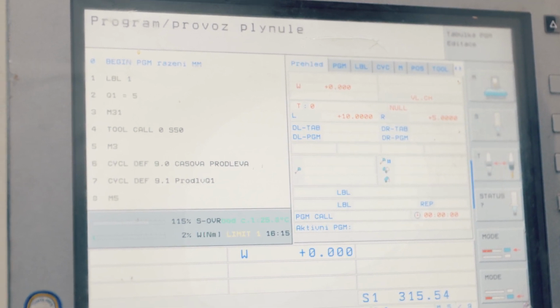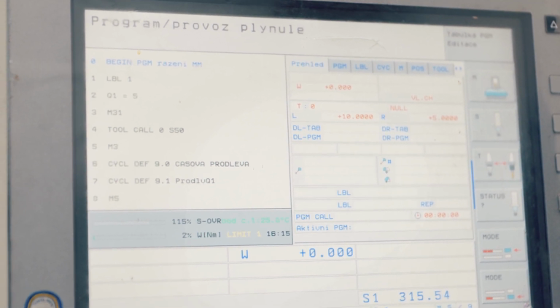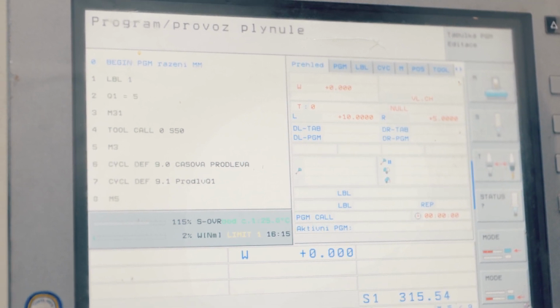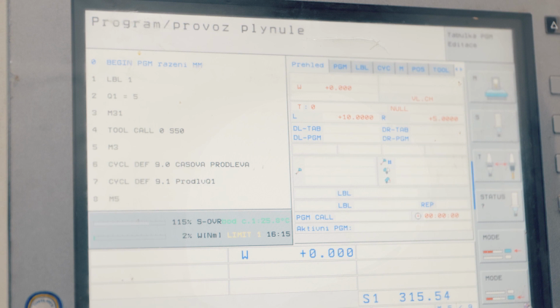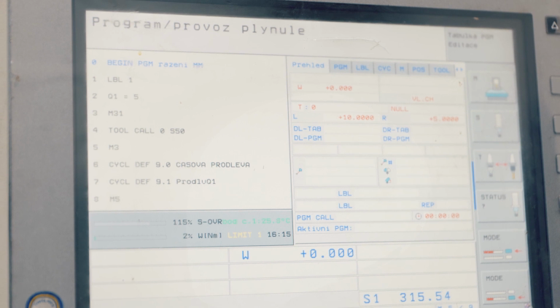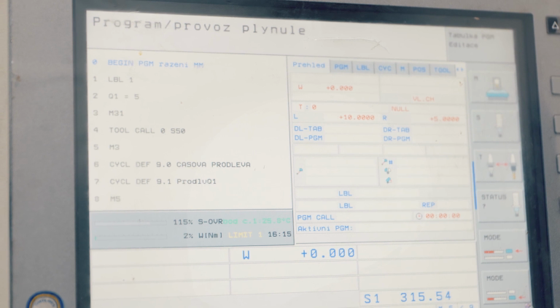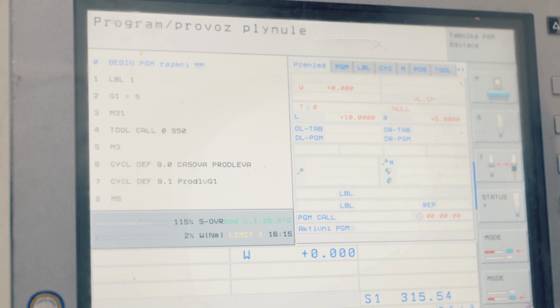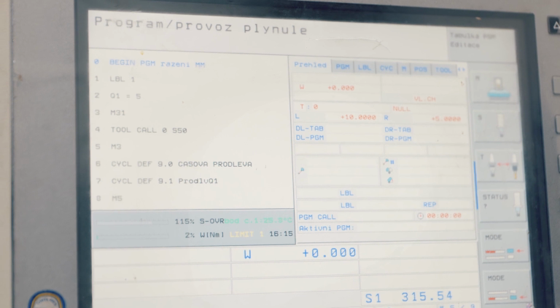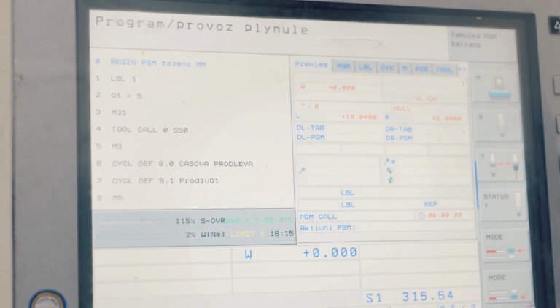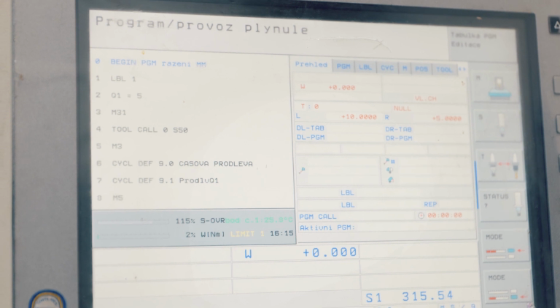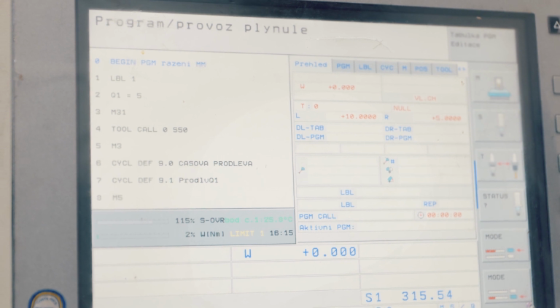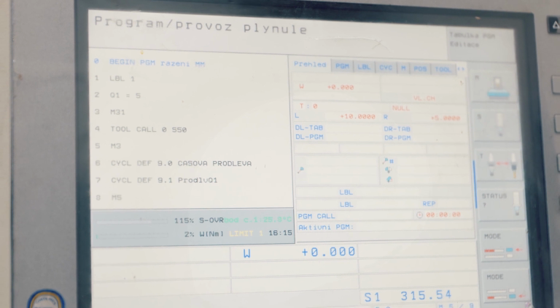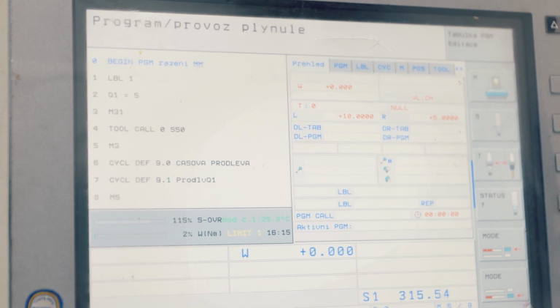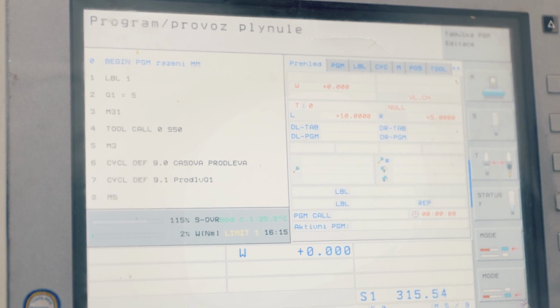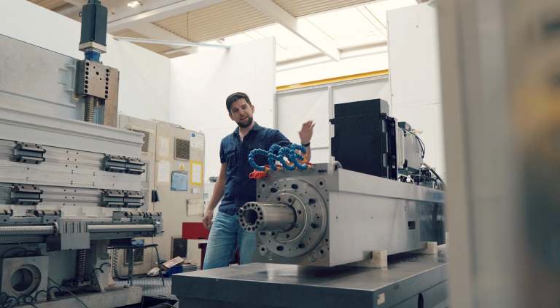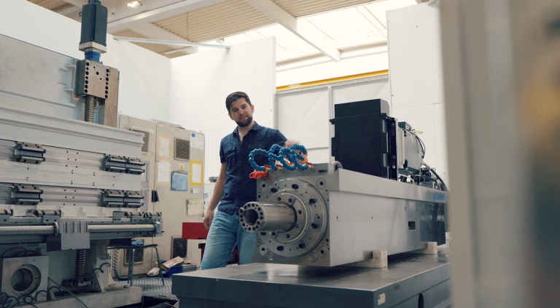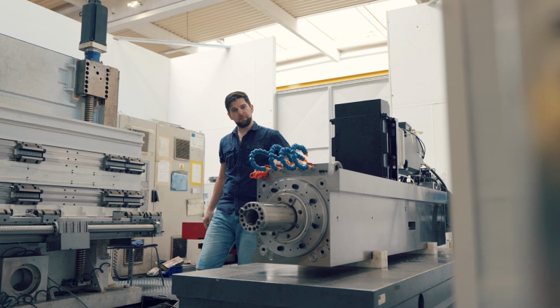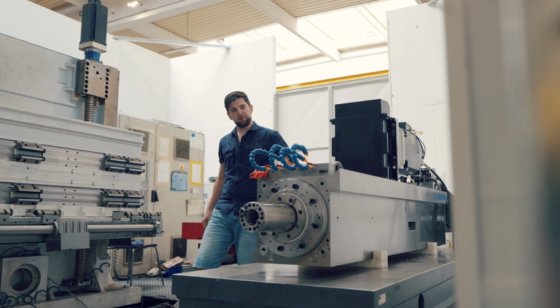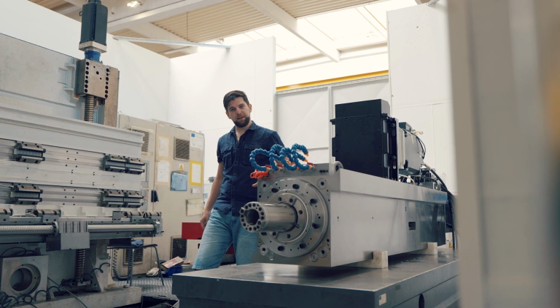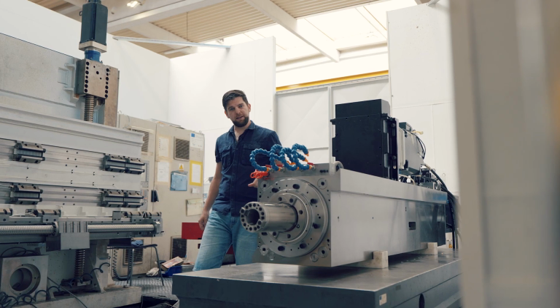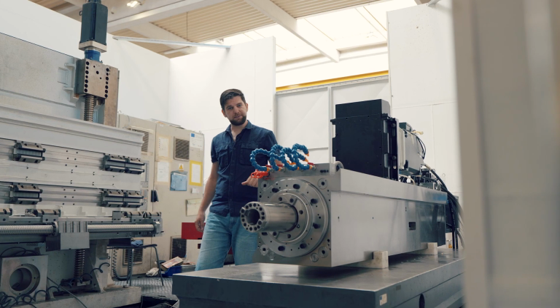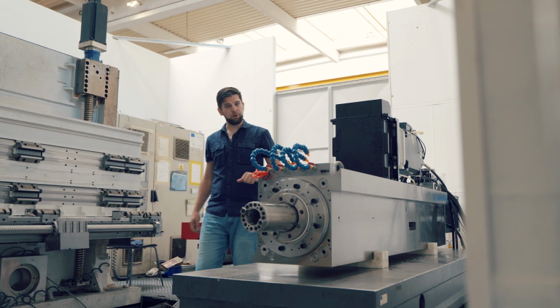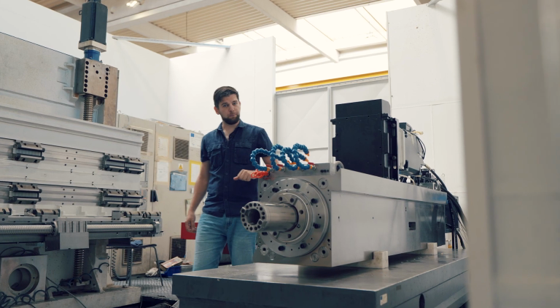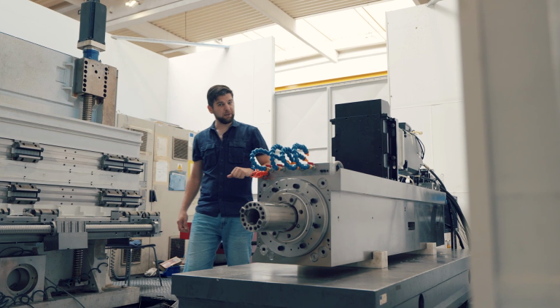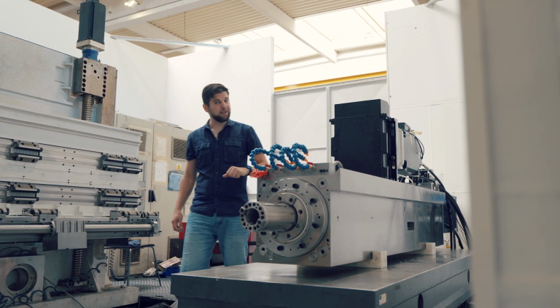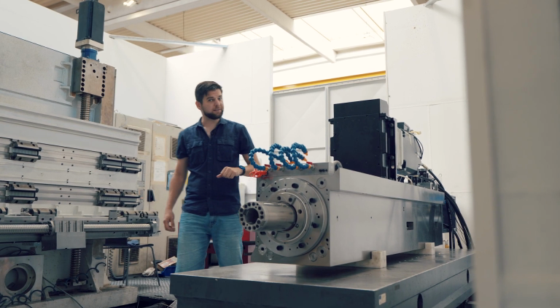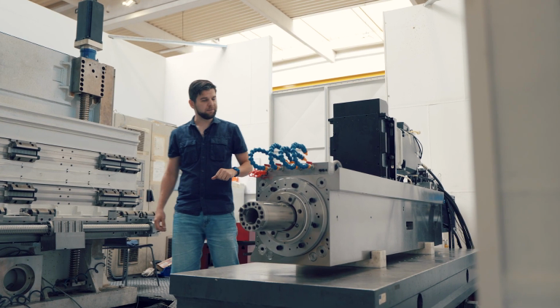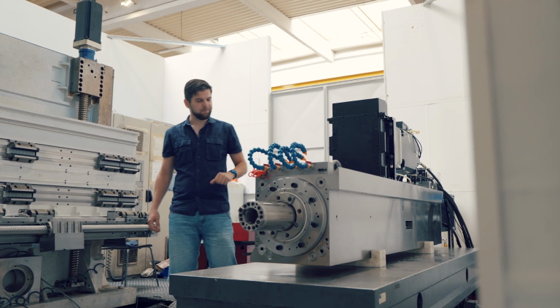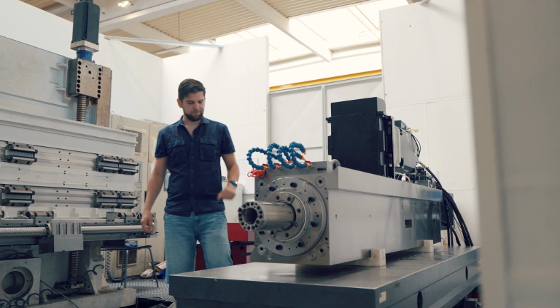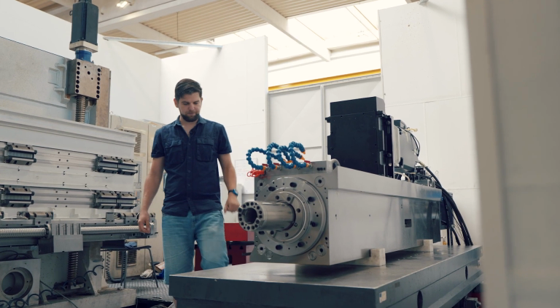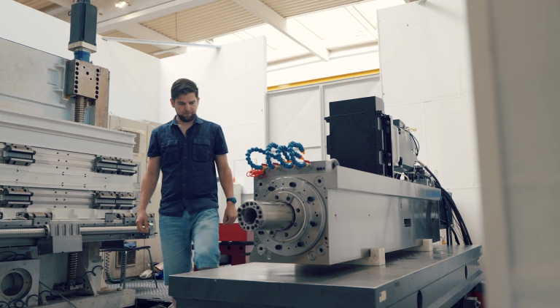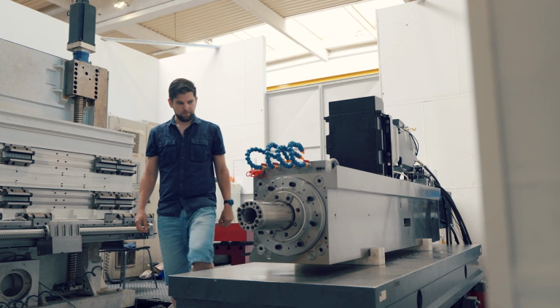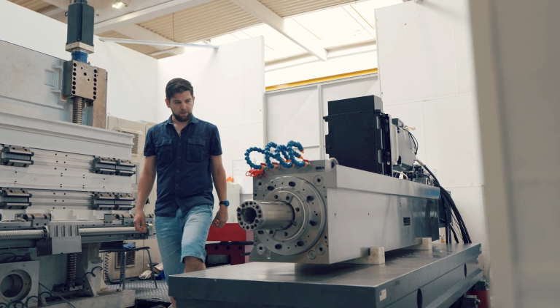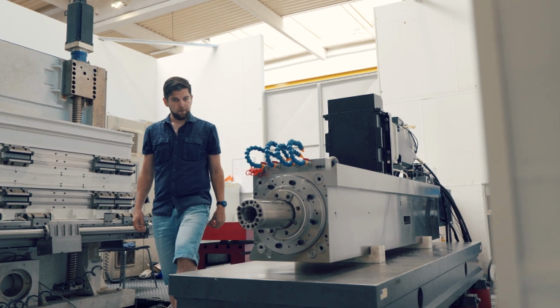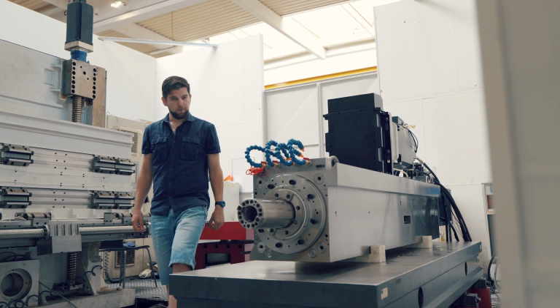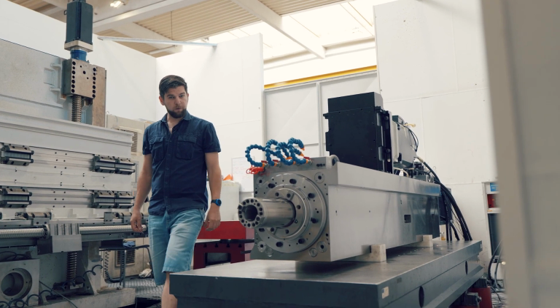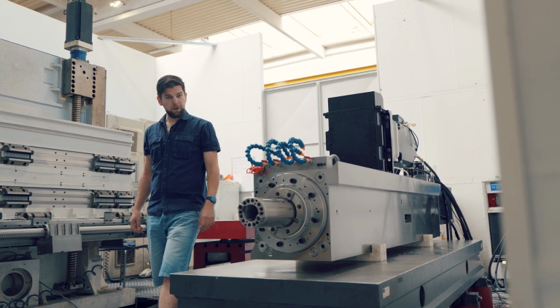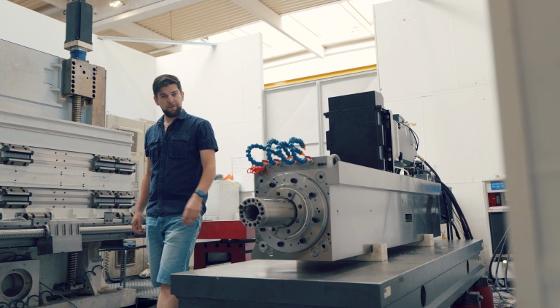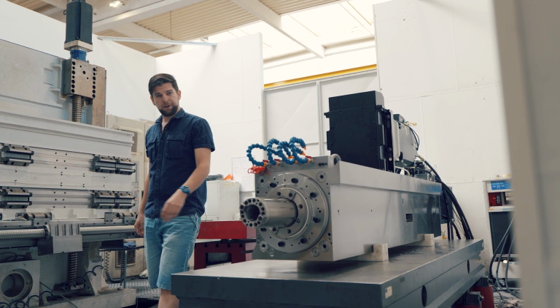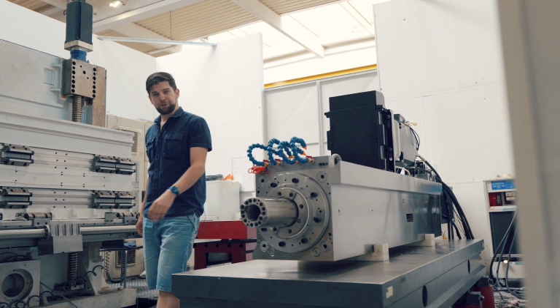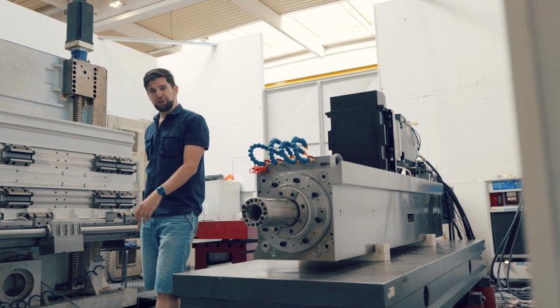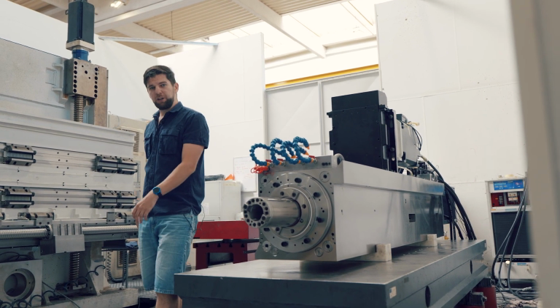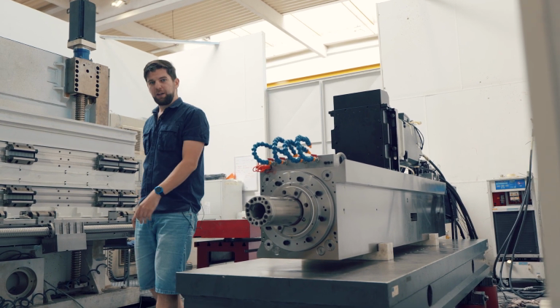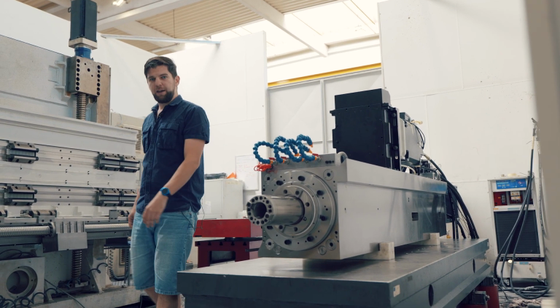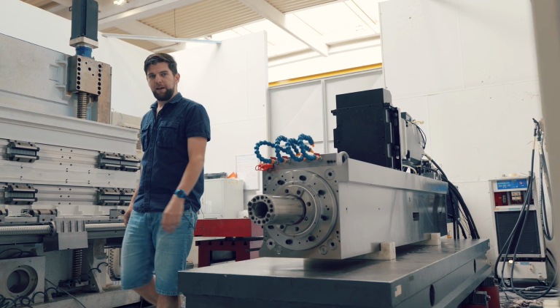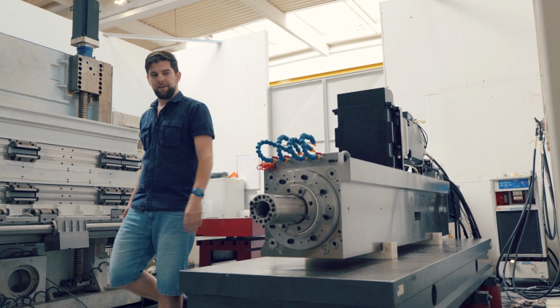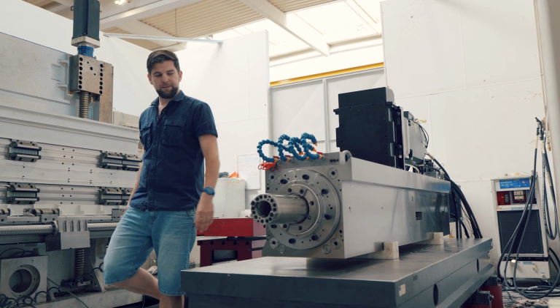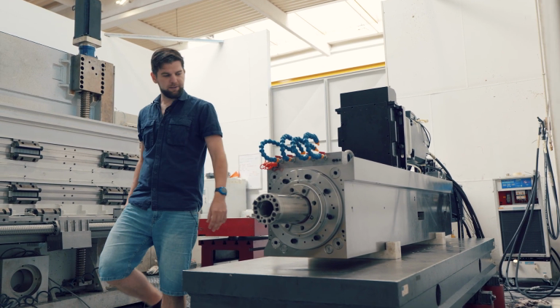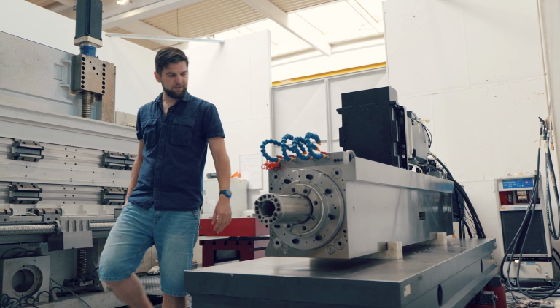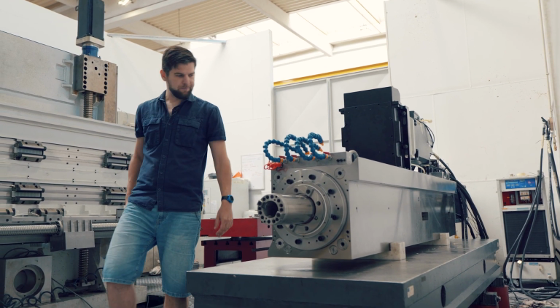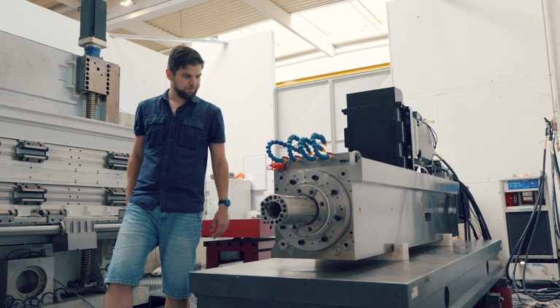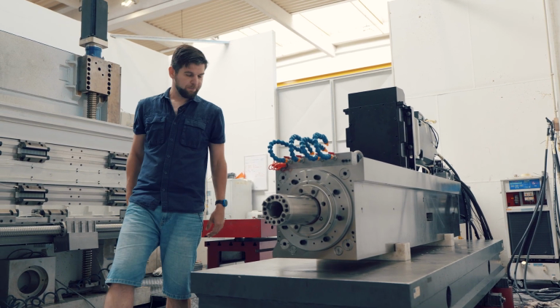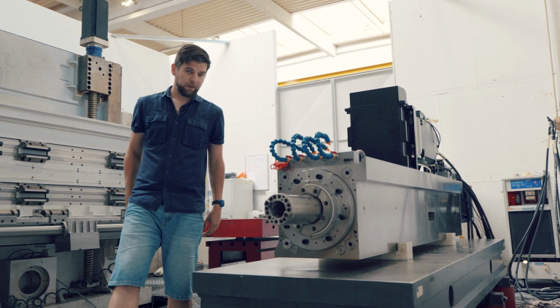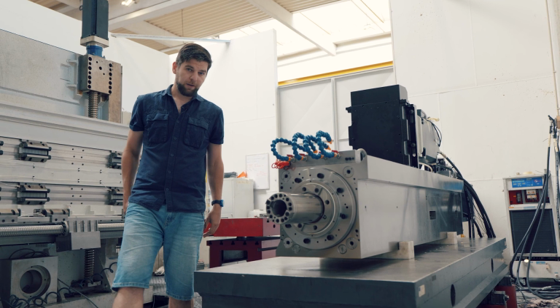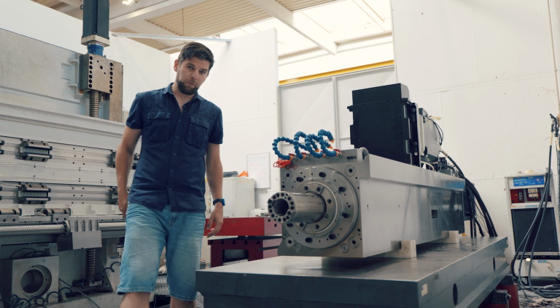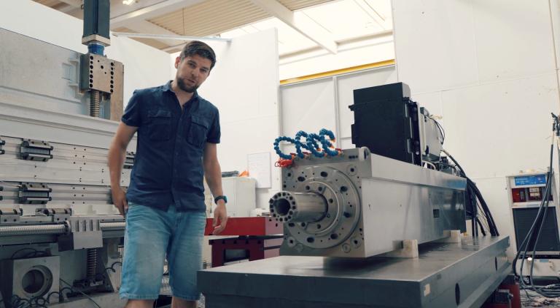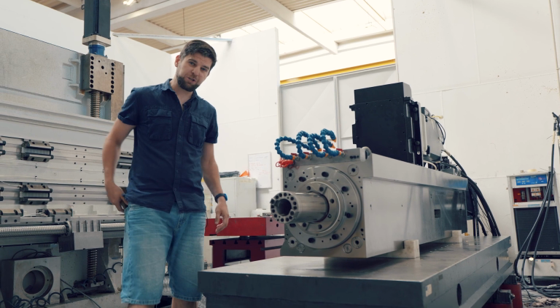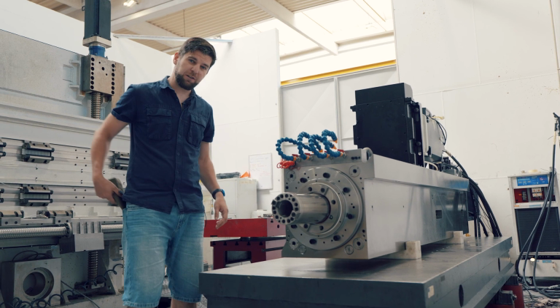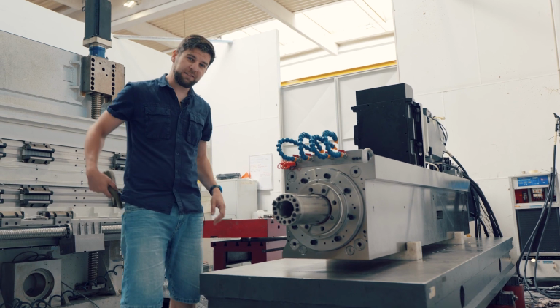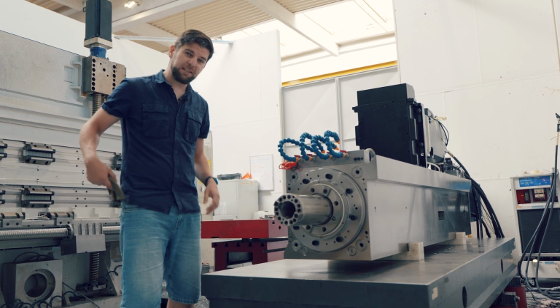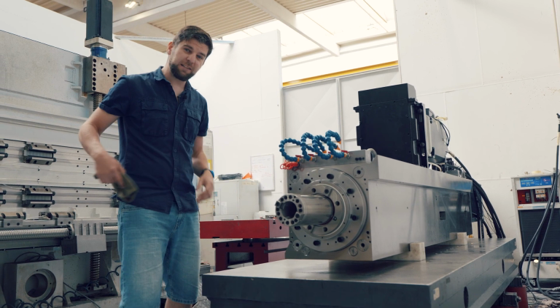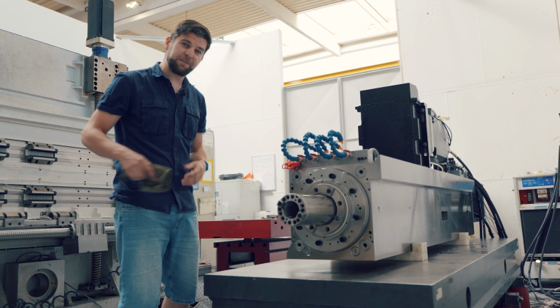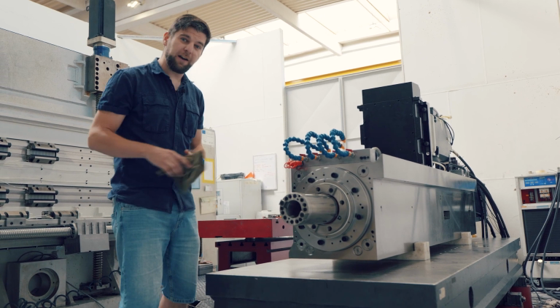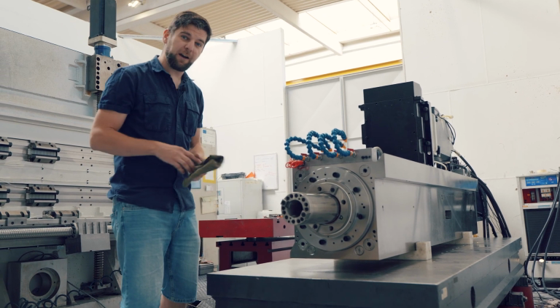And for the final steps, we make sure that the headstock assembly is complete, fully functional, and visually satisfactory.